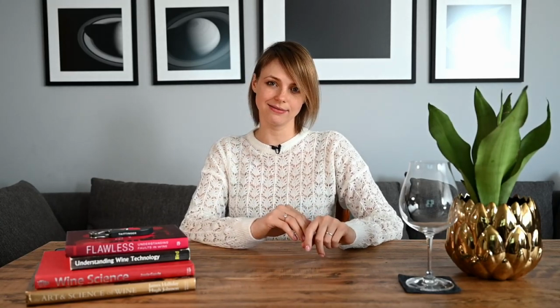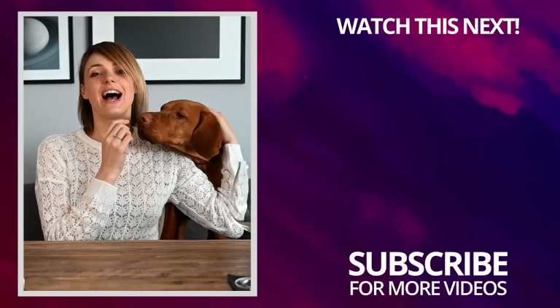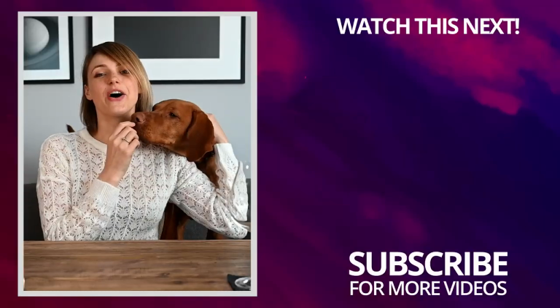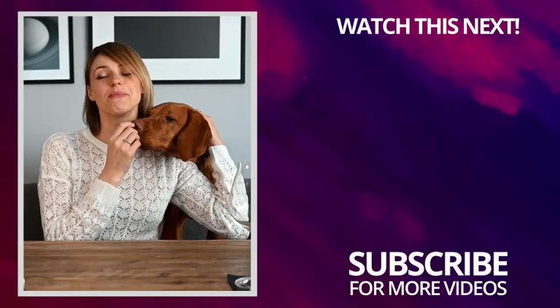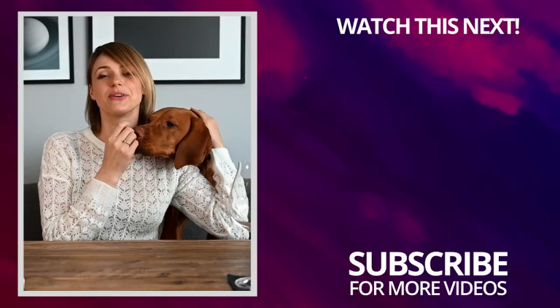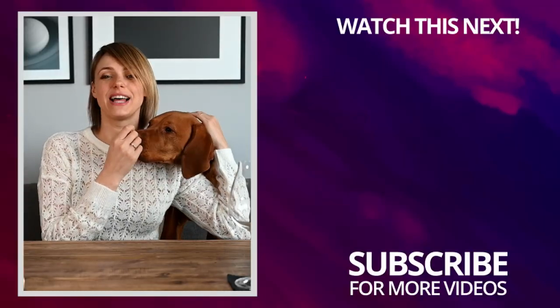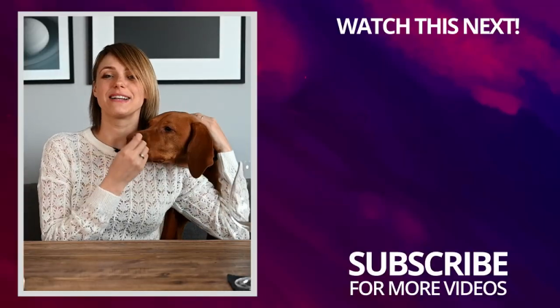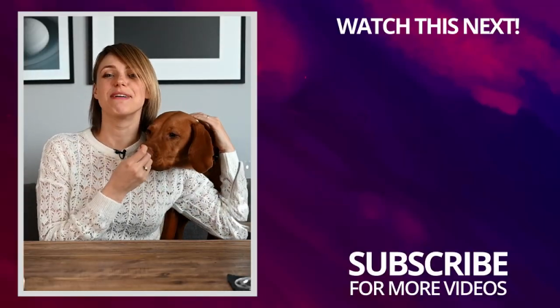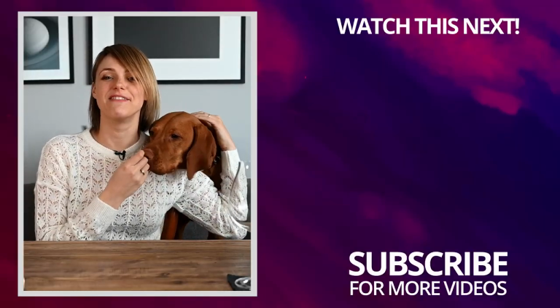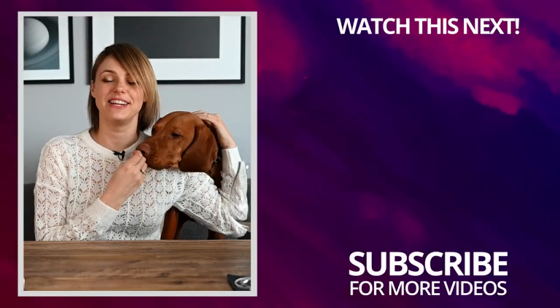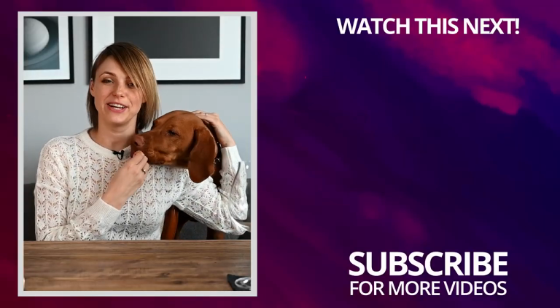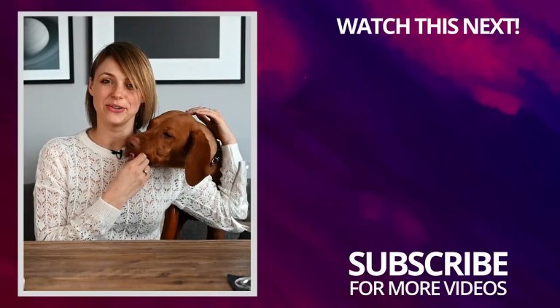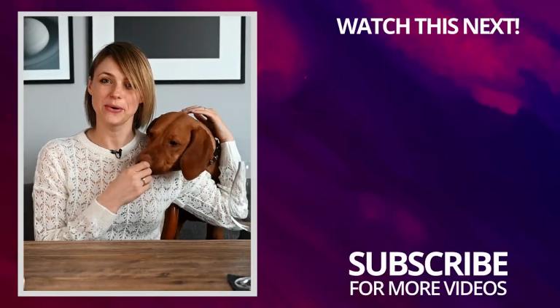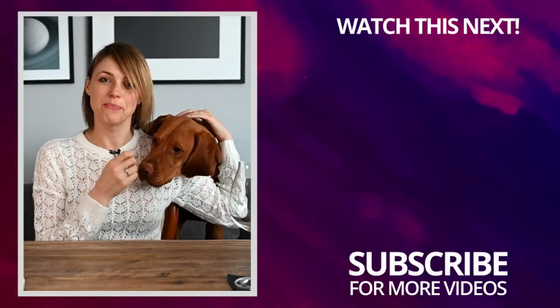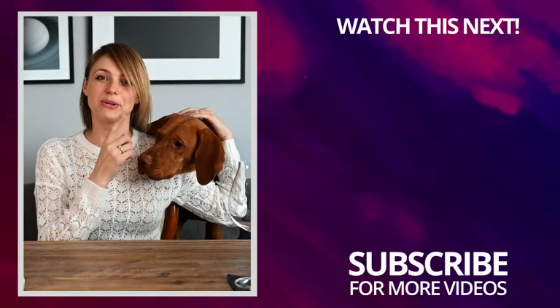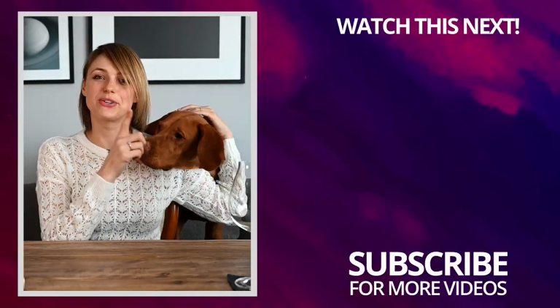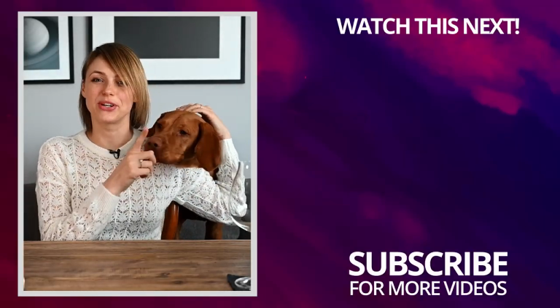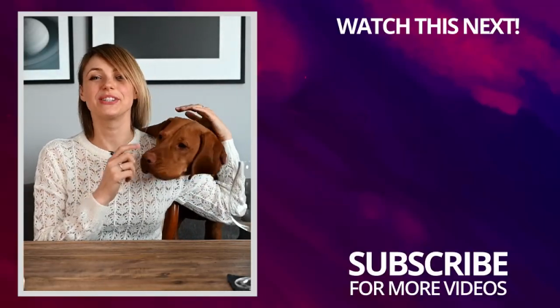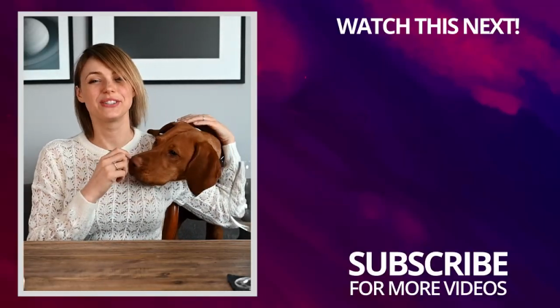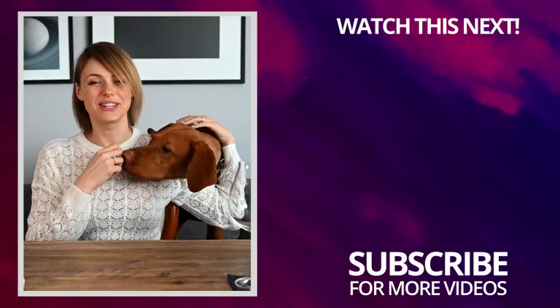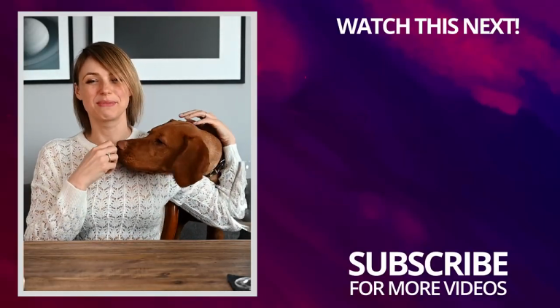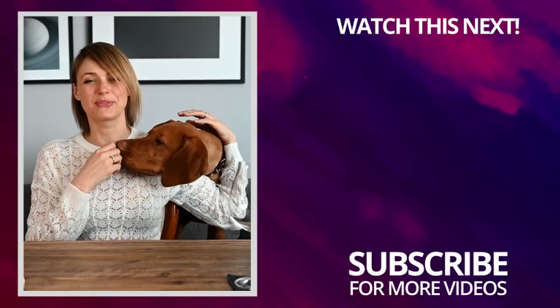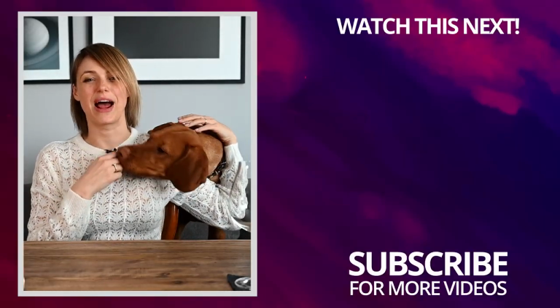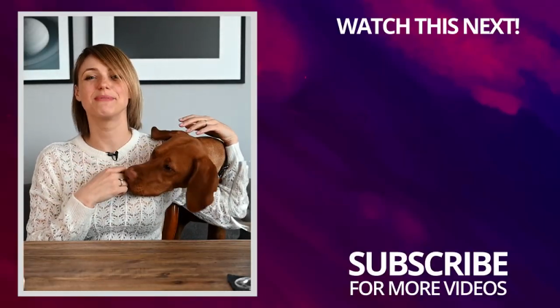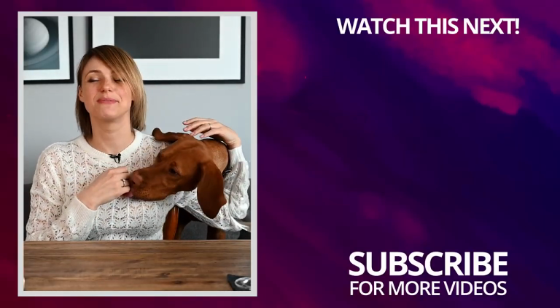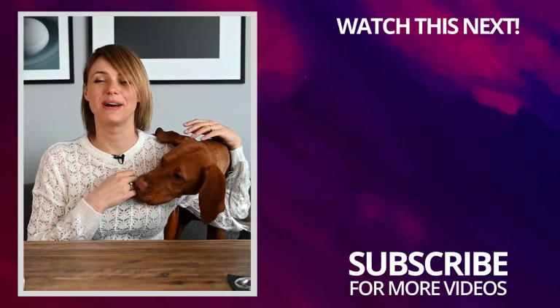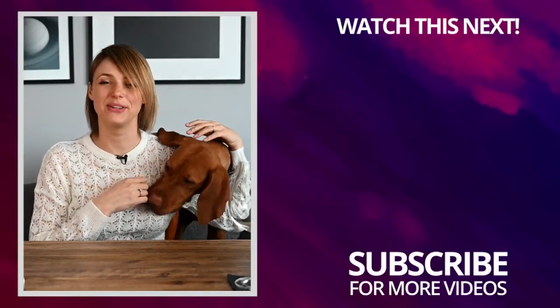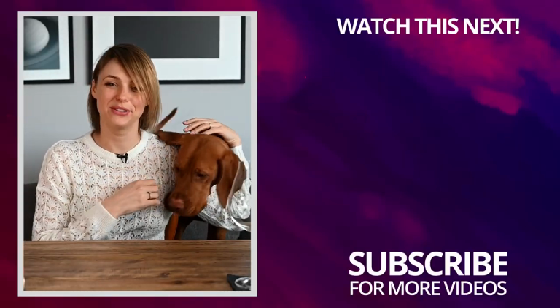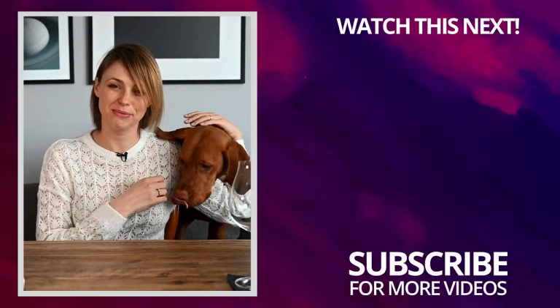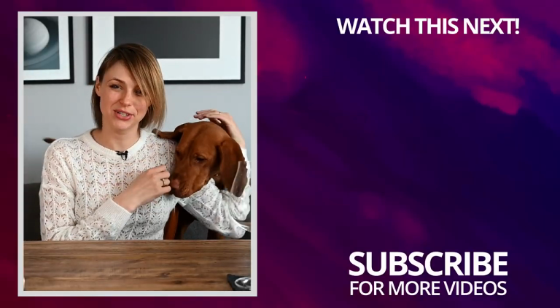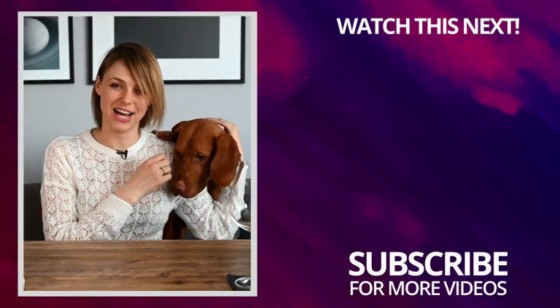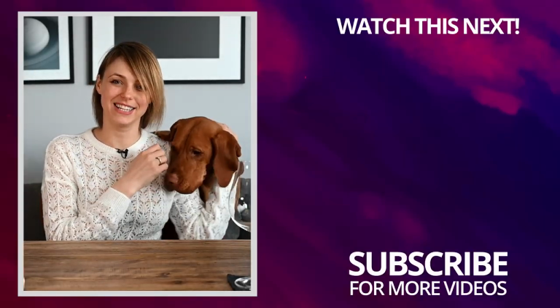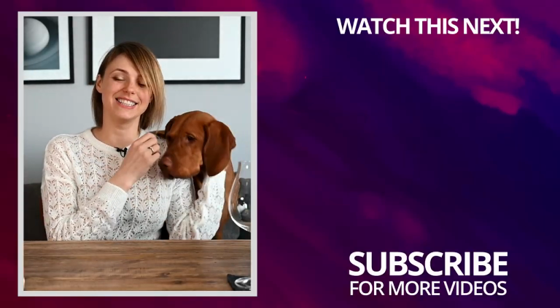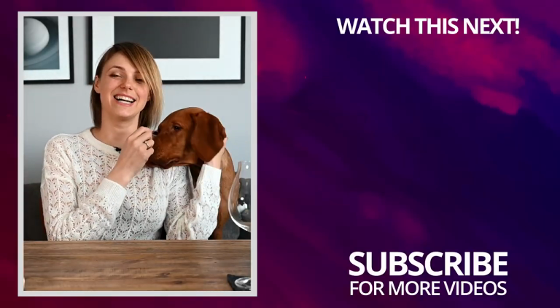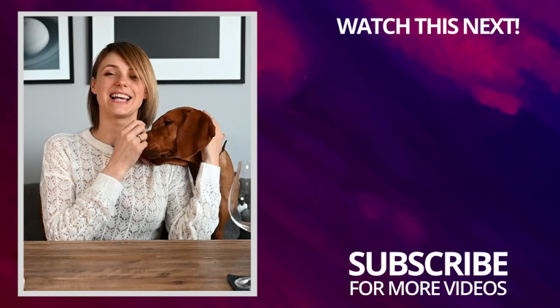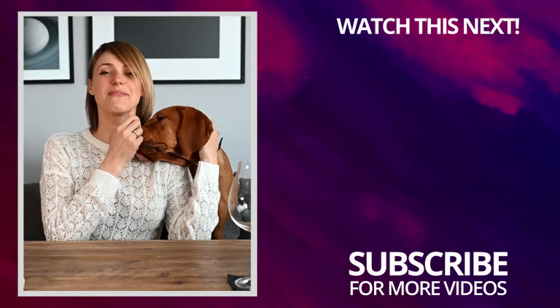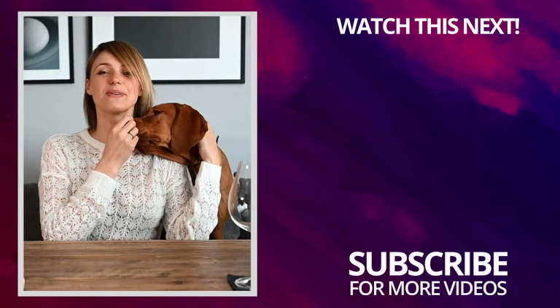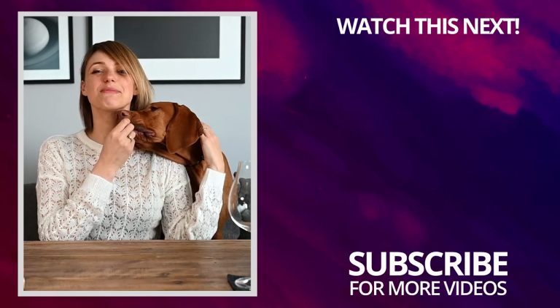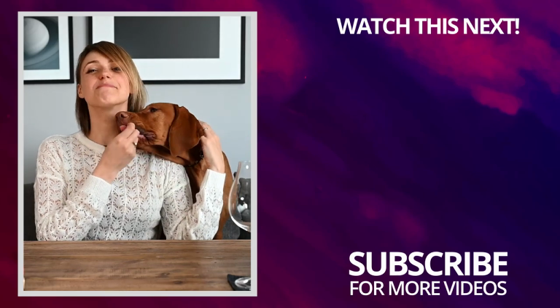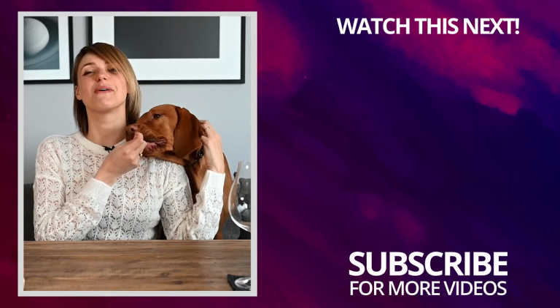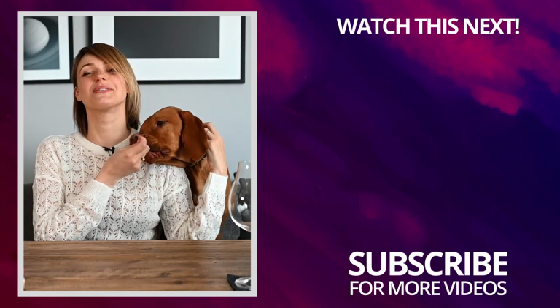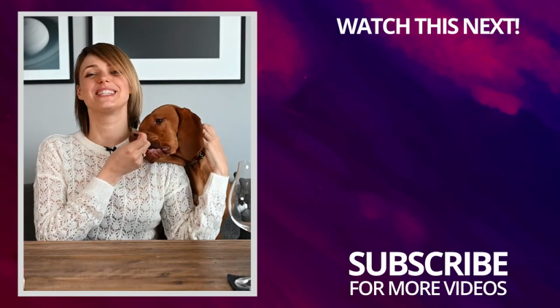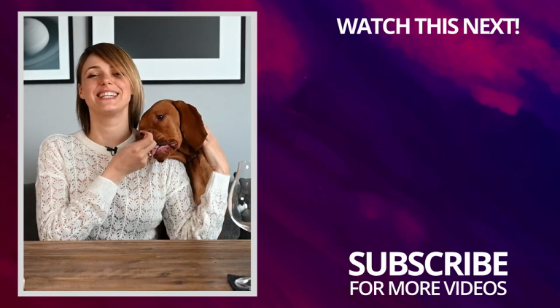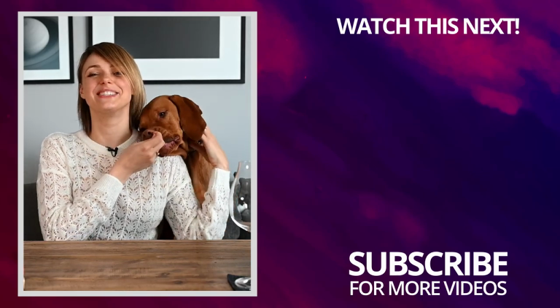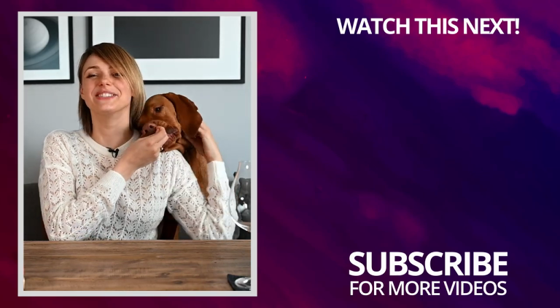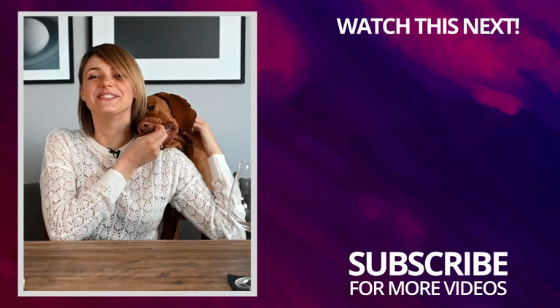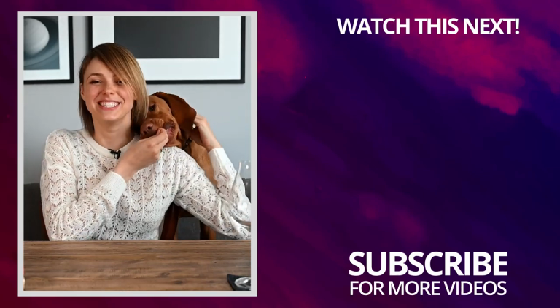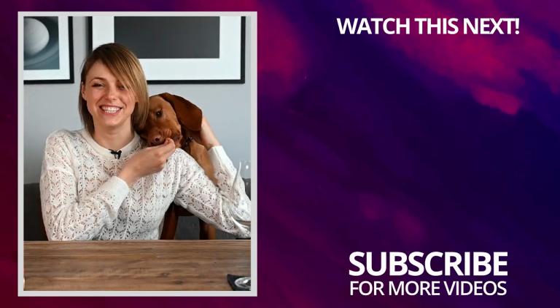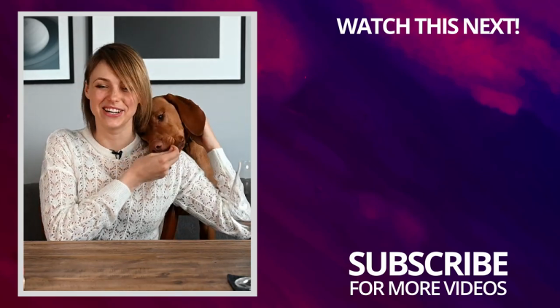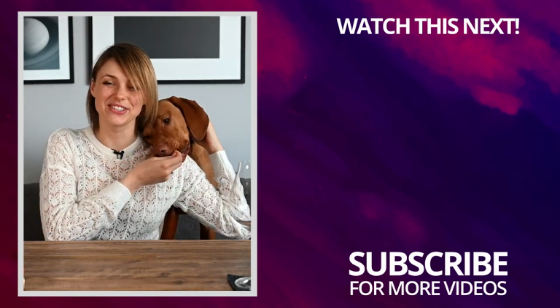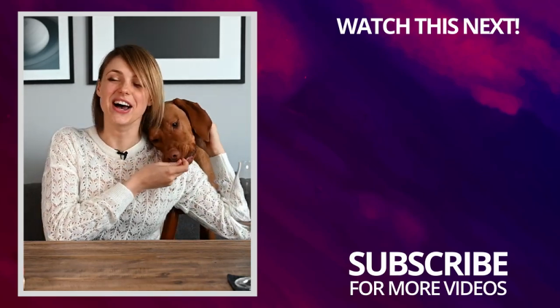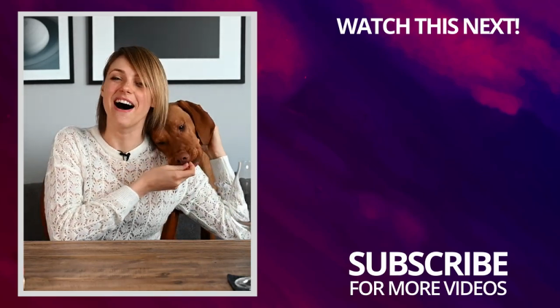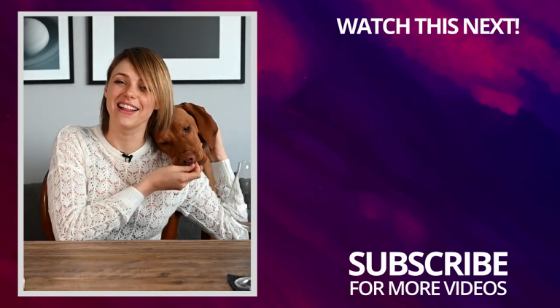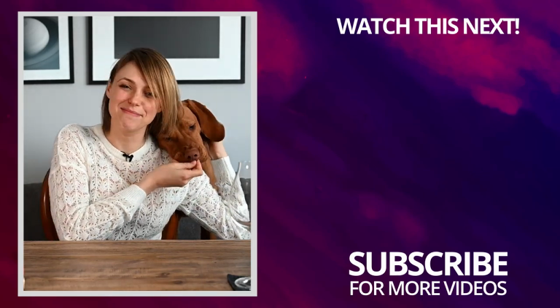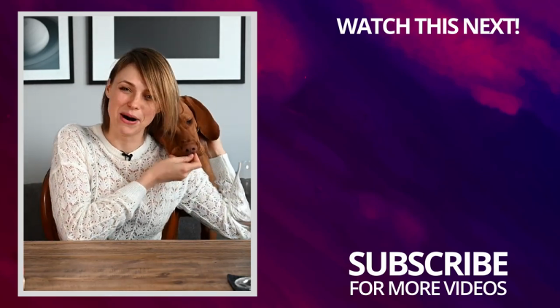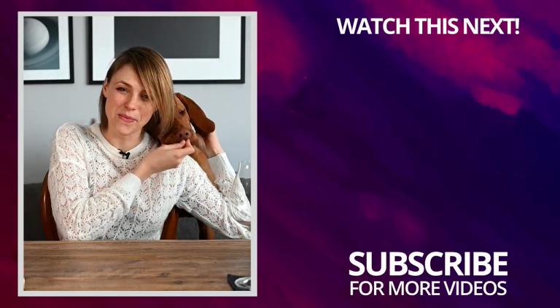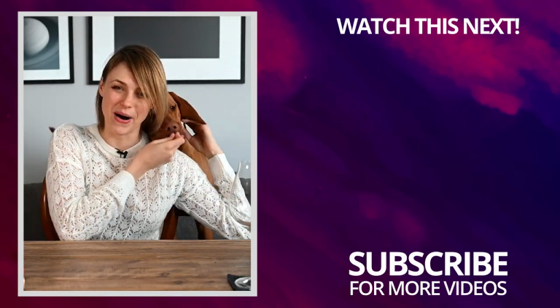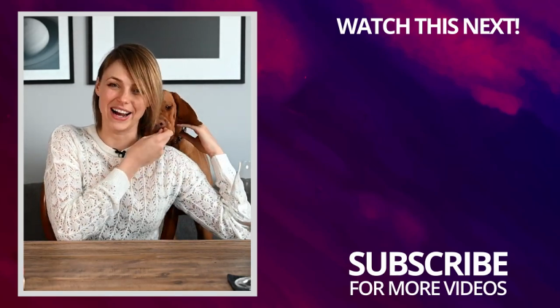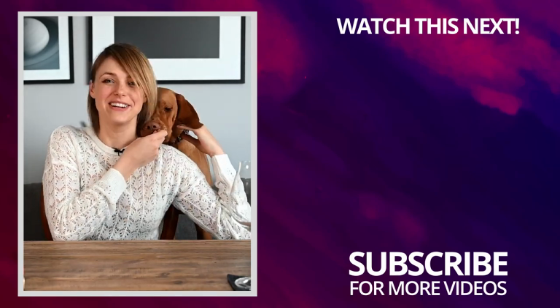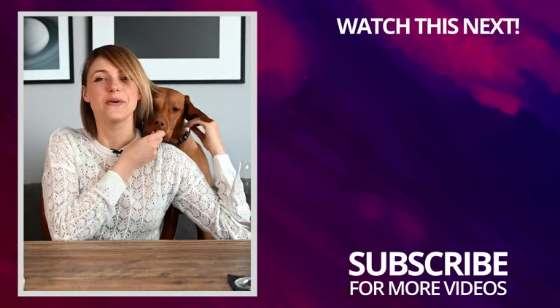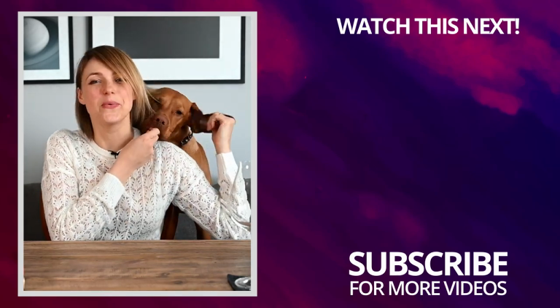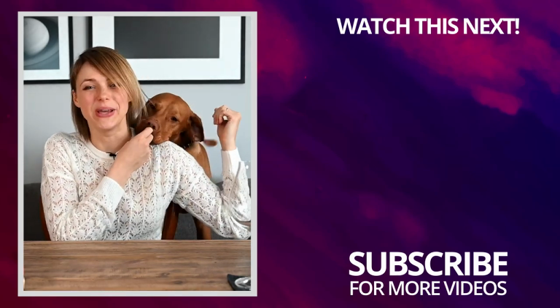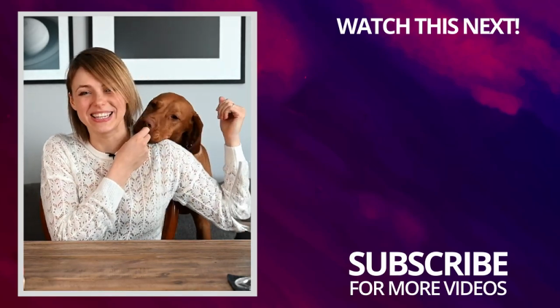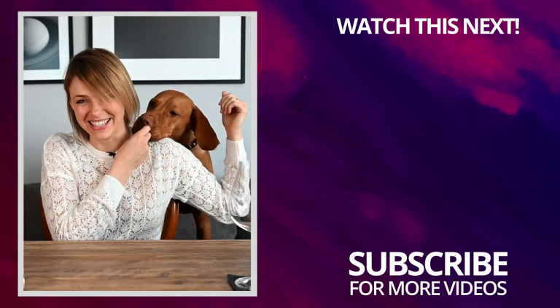I hope you liked my video. Be sure to subscribe to my YouTube channel as I will be posting new videos all about wine weekly.